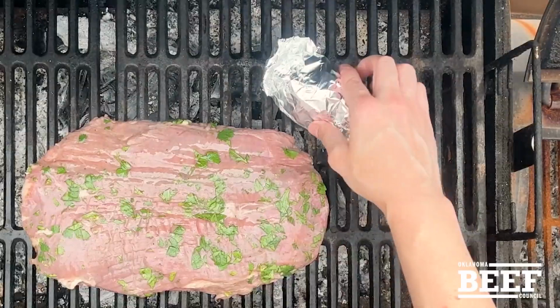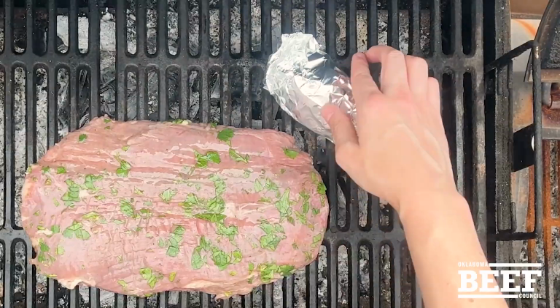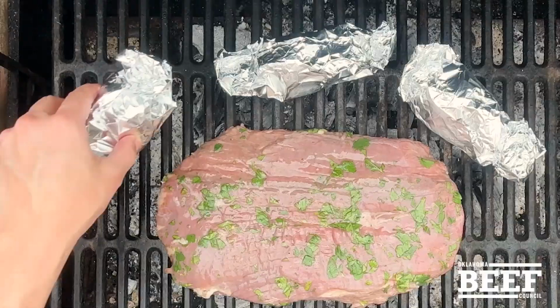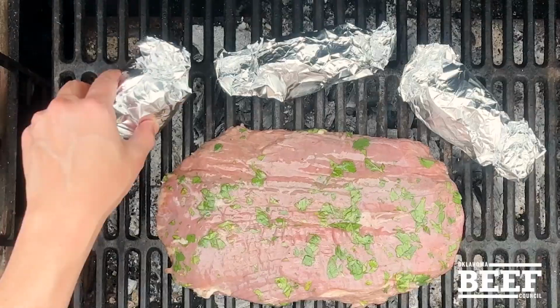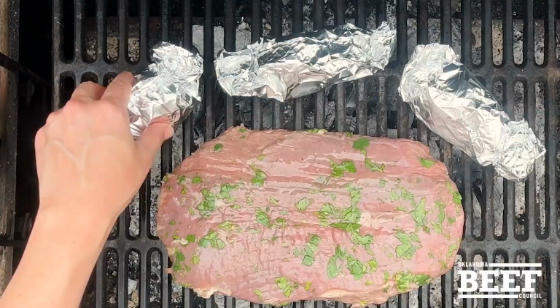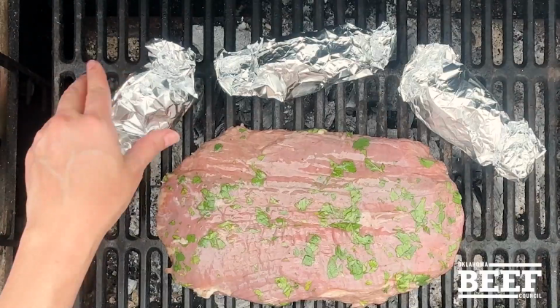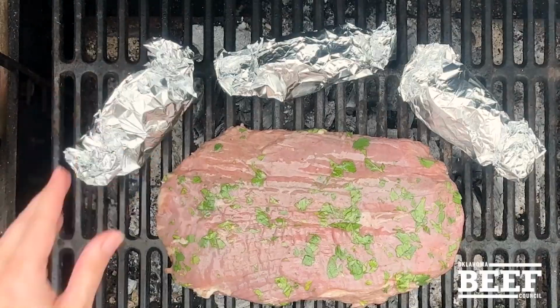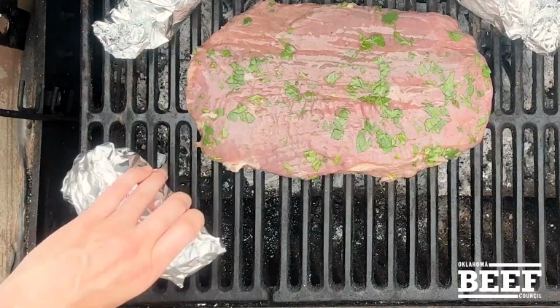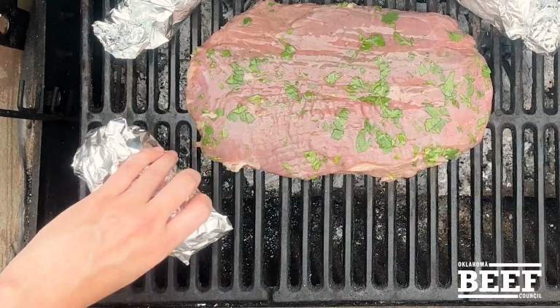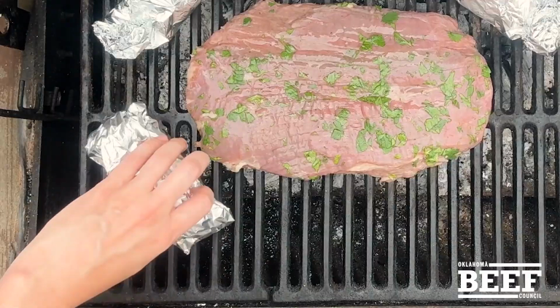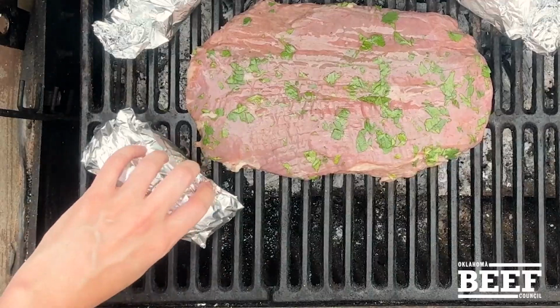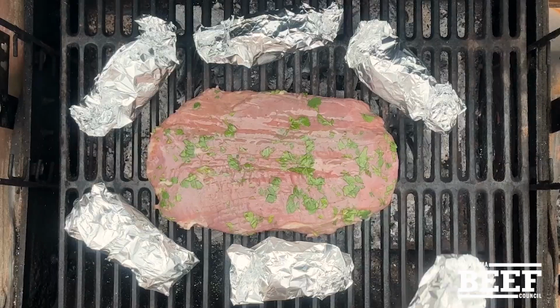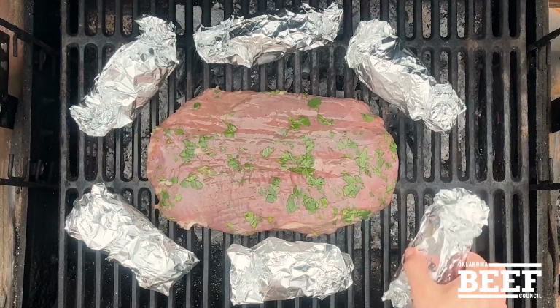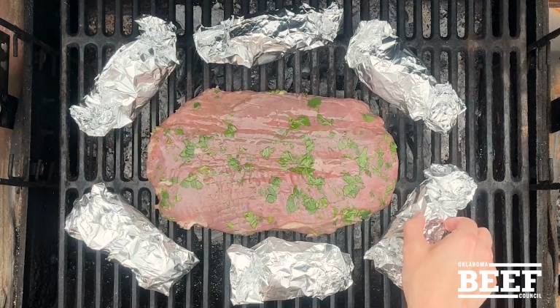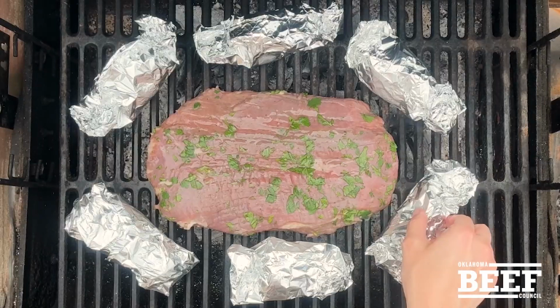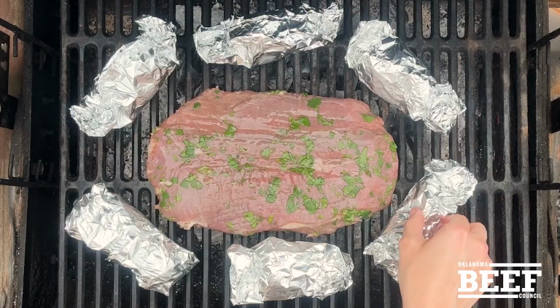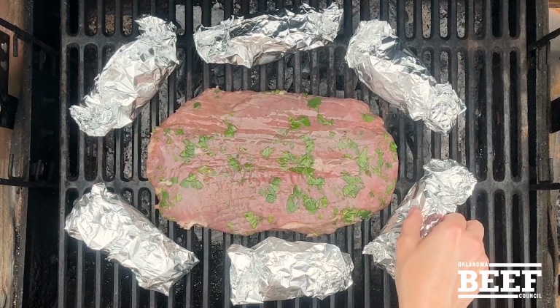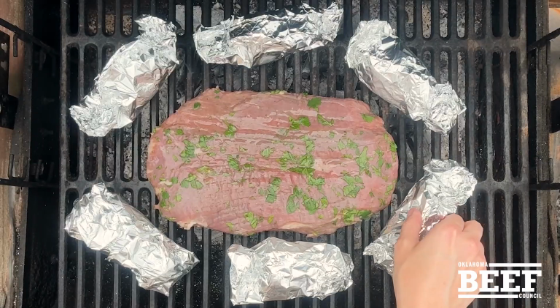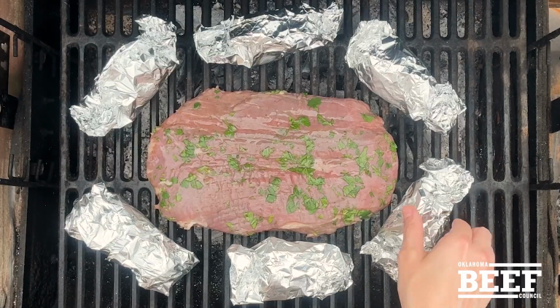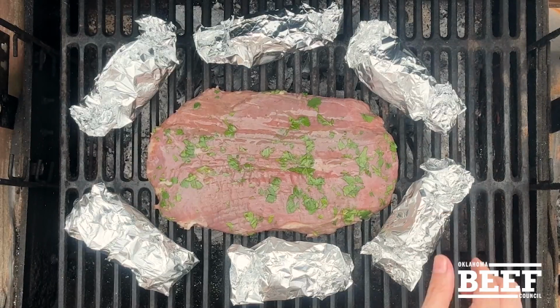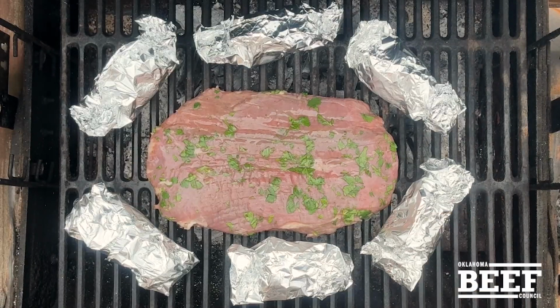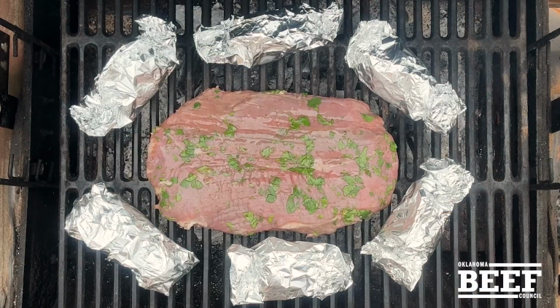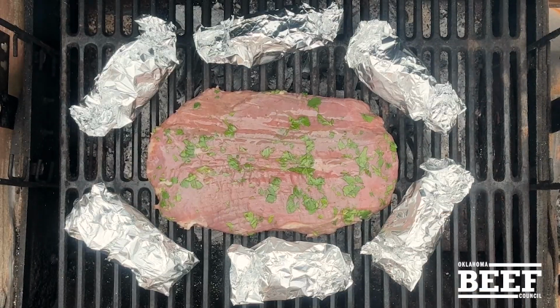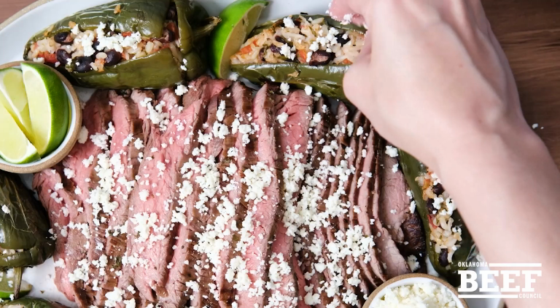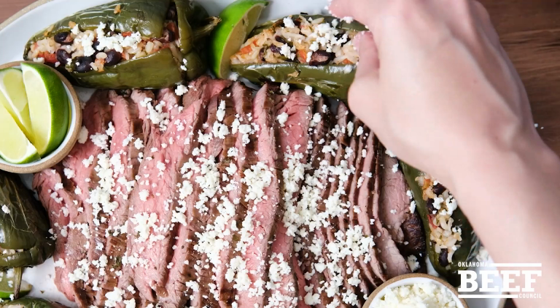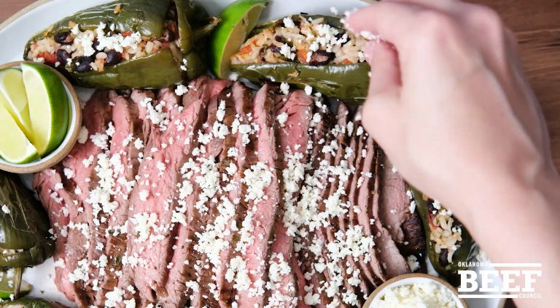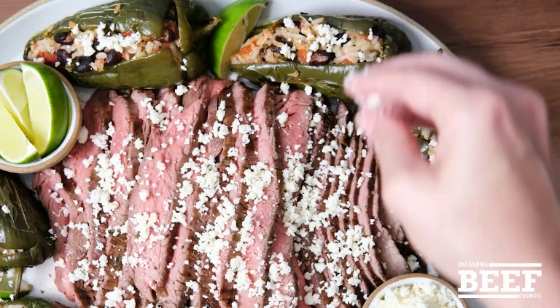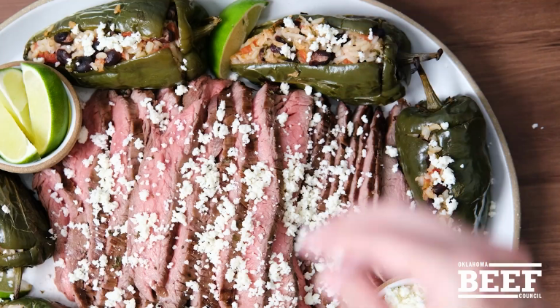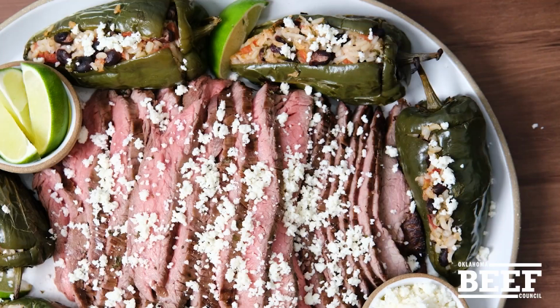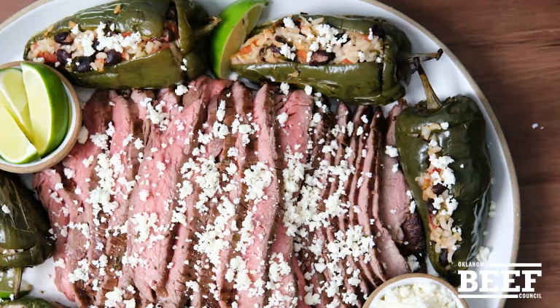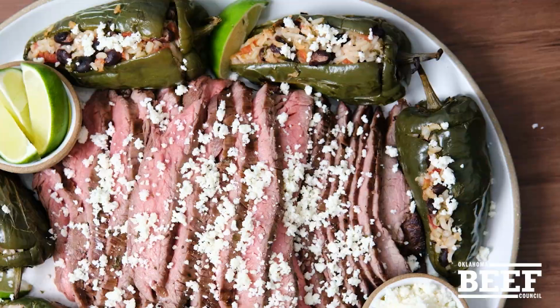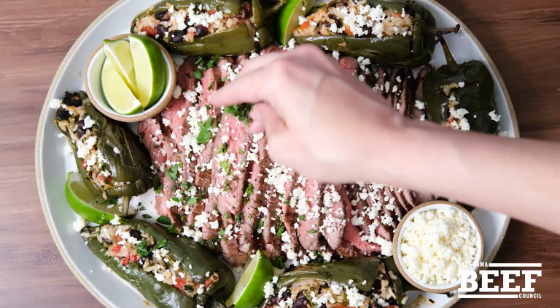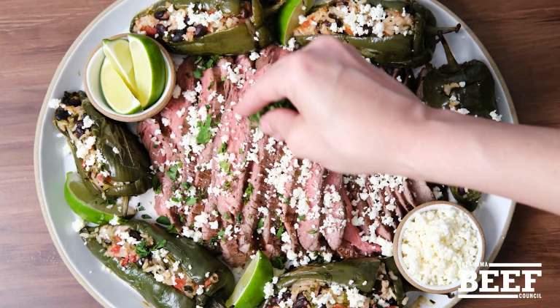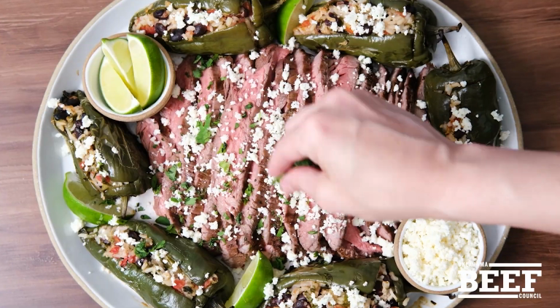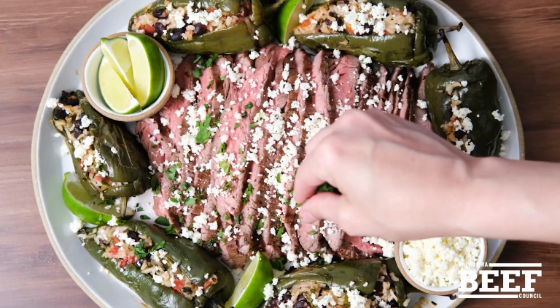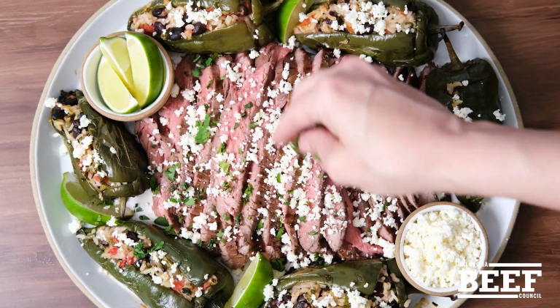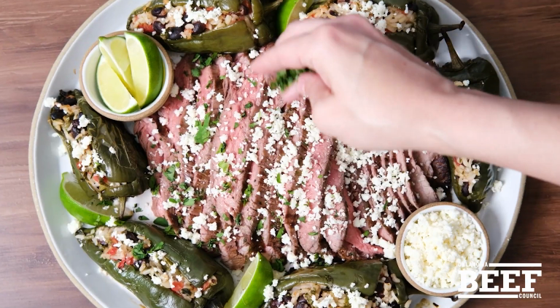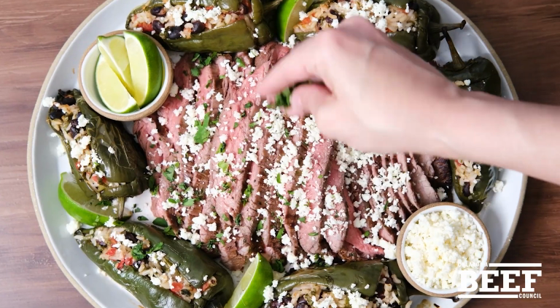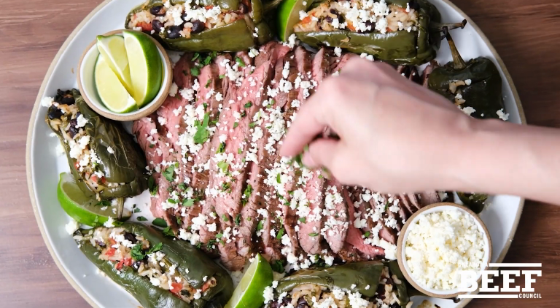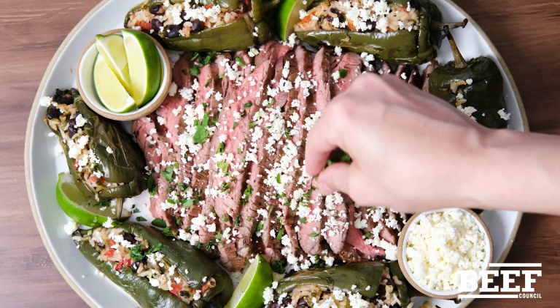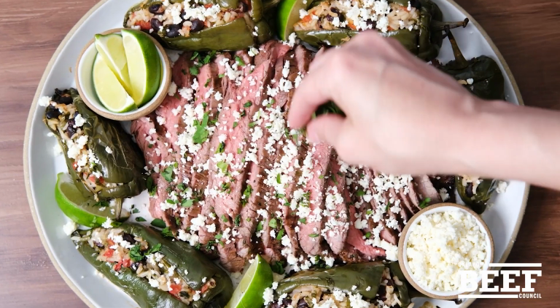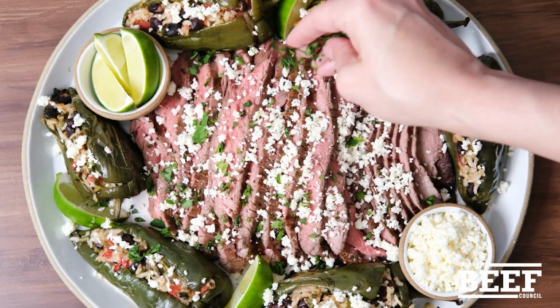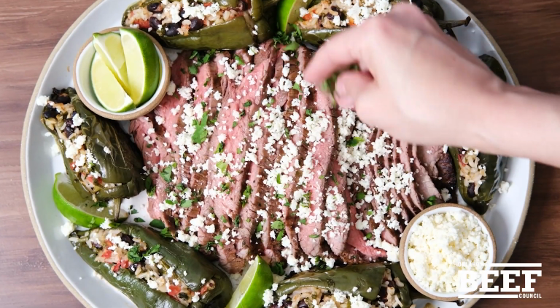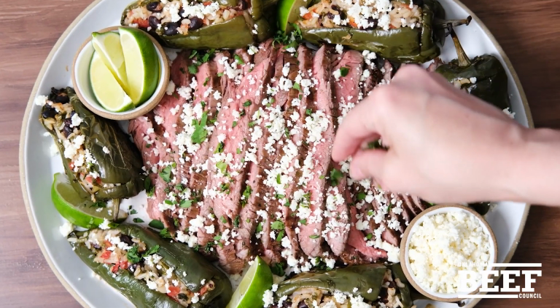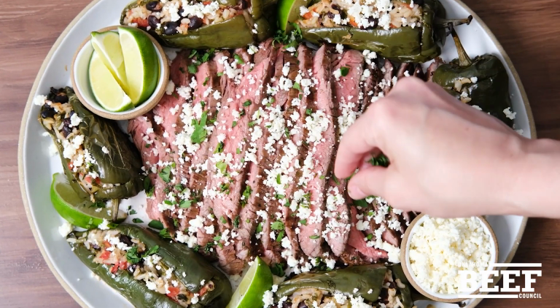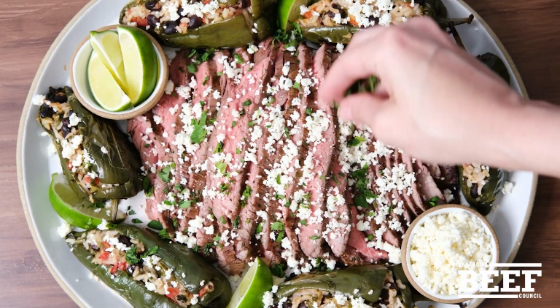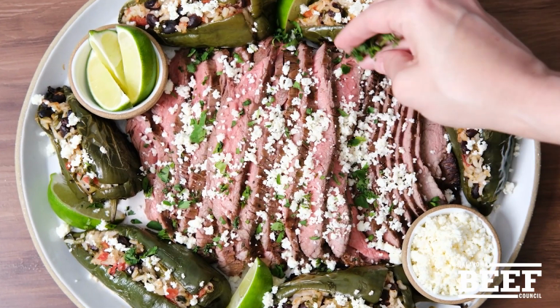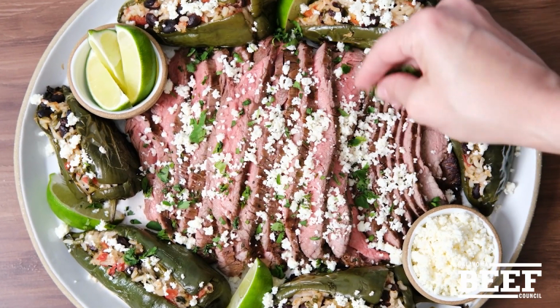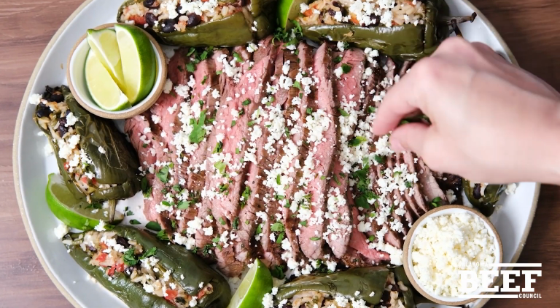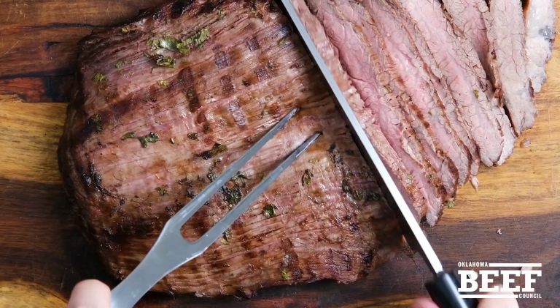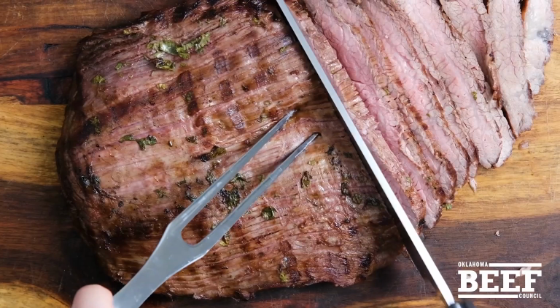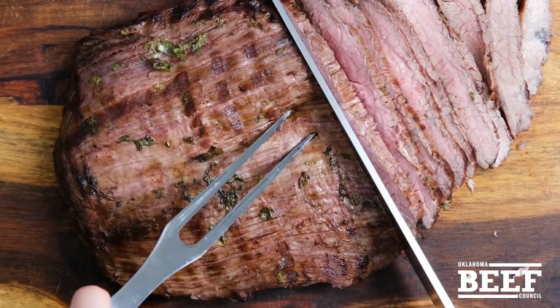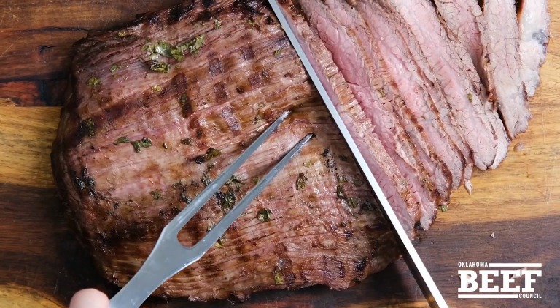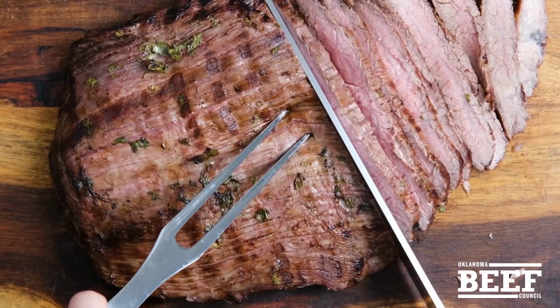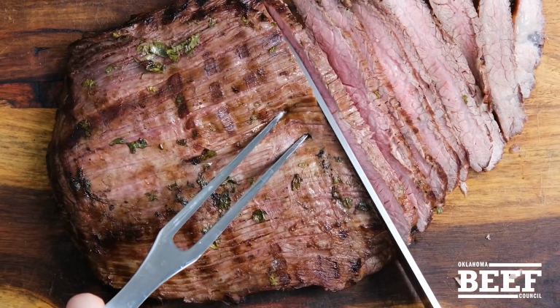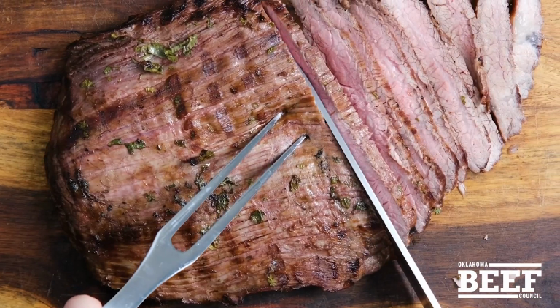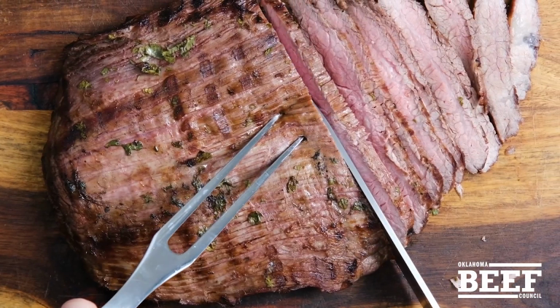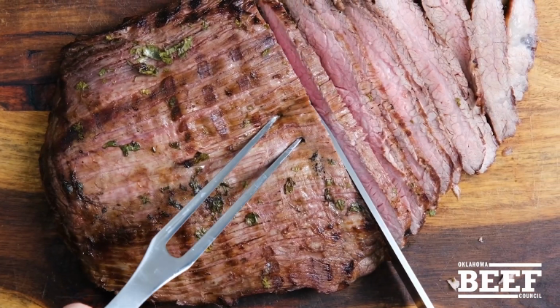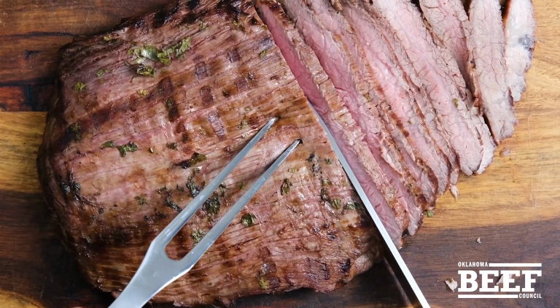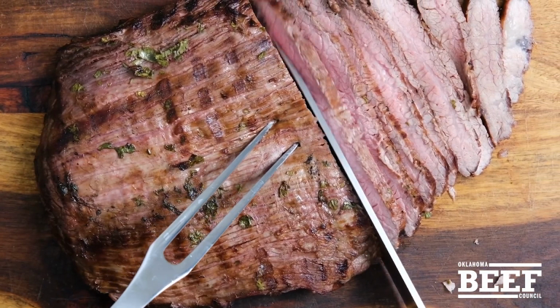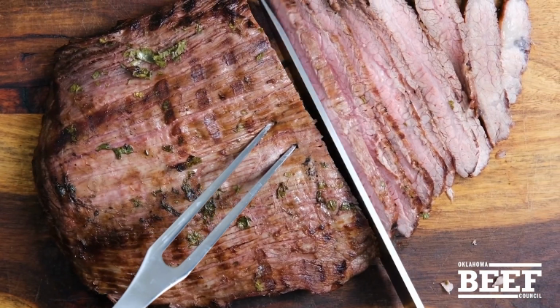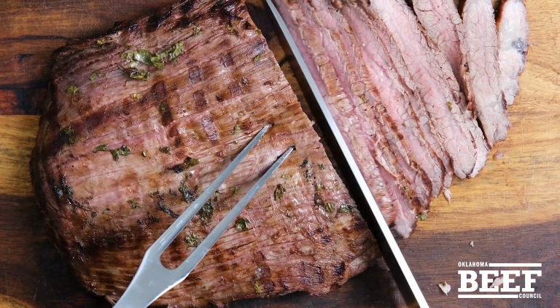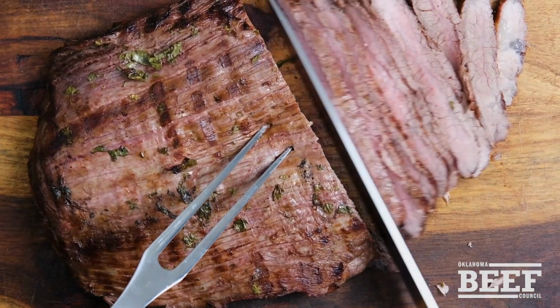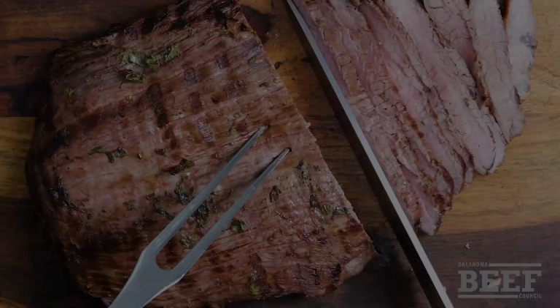Serve the steak thinly sliced with queso fresco, limes, and more chopped cilantro. Make unforgettable summer cookouts with delicious, nutritious beef.